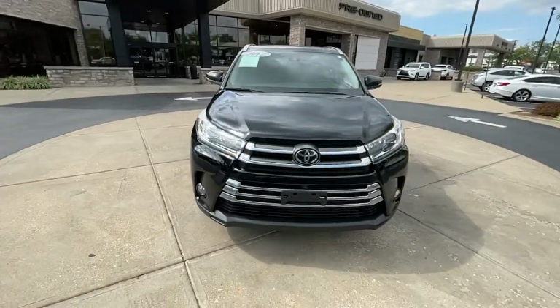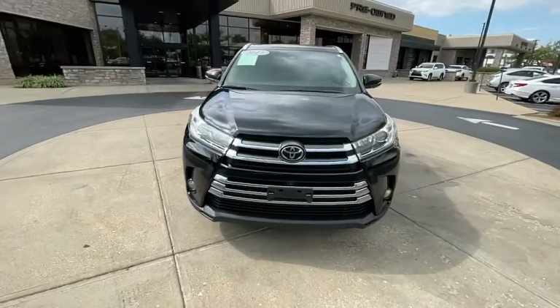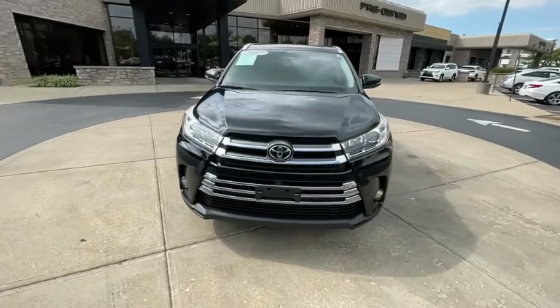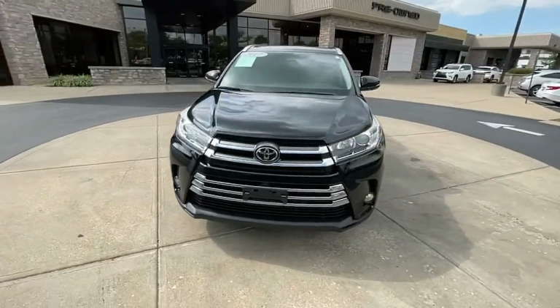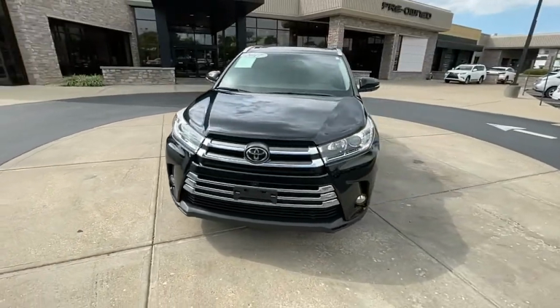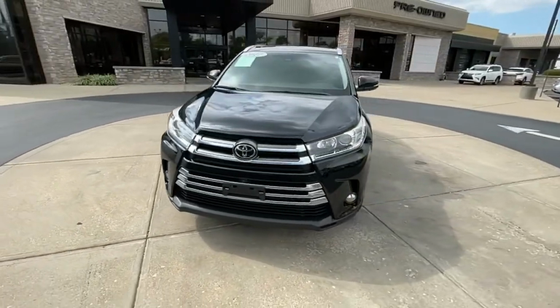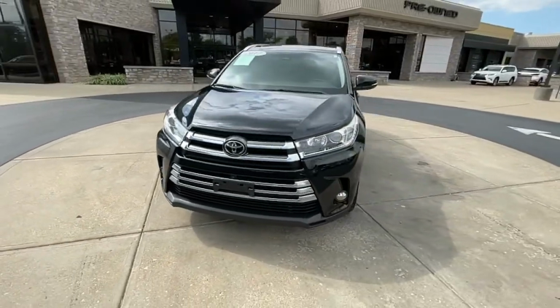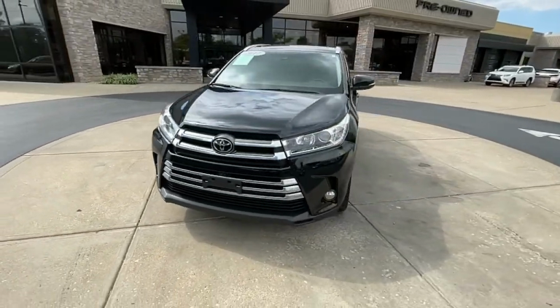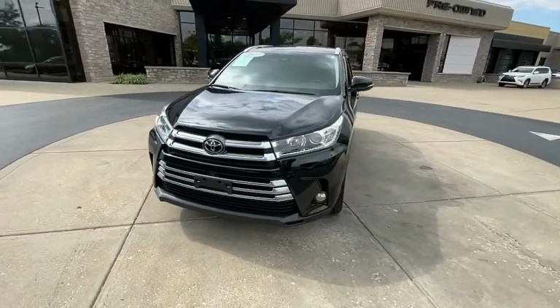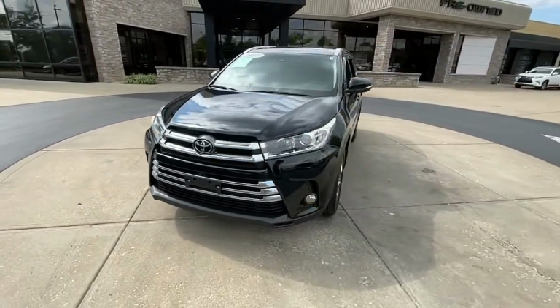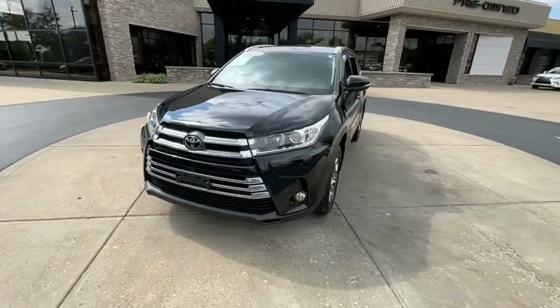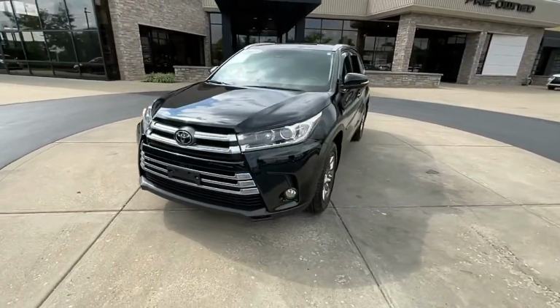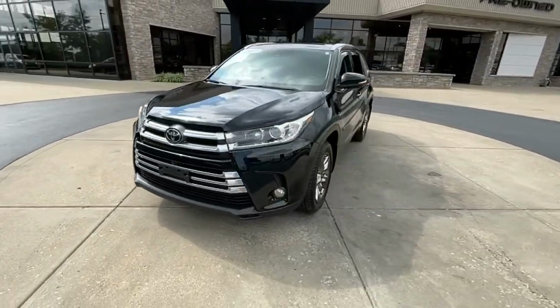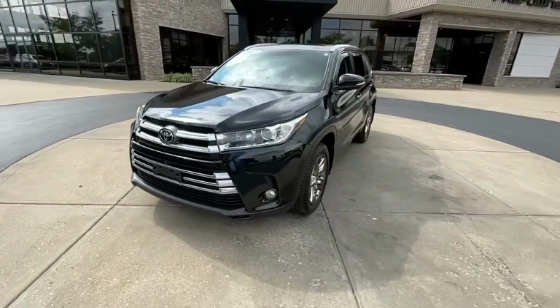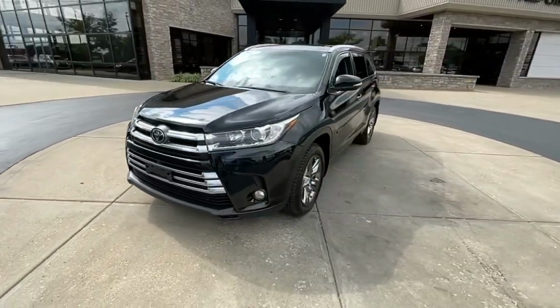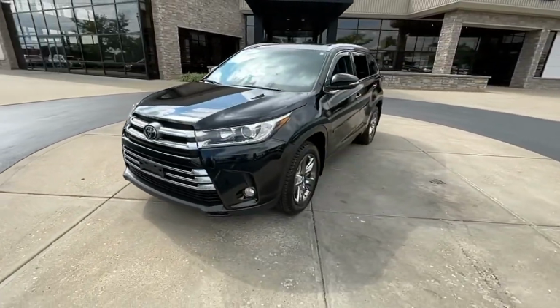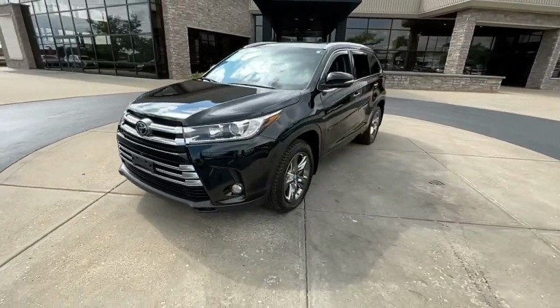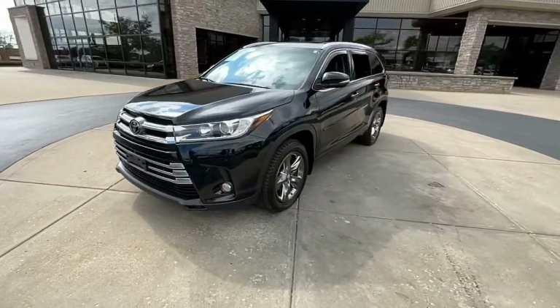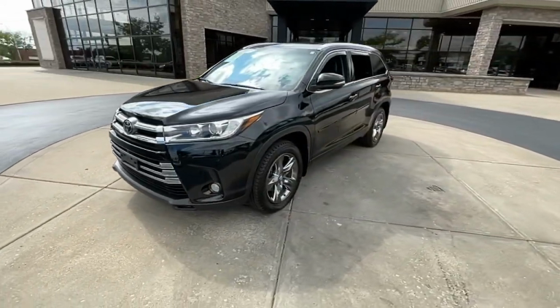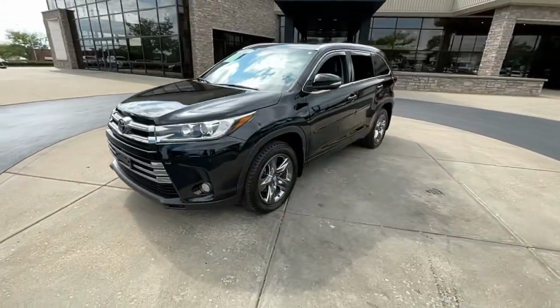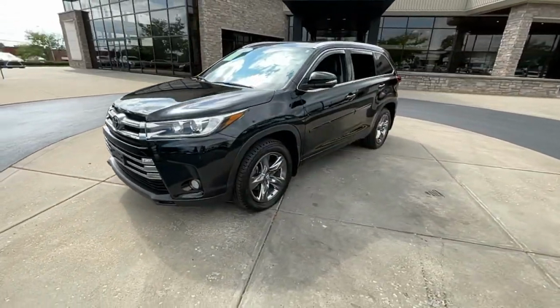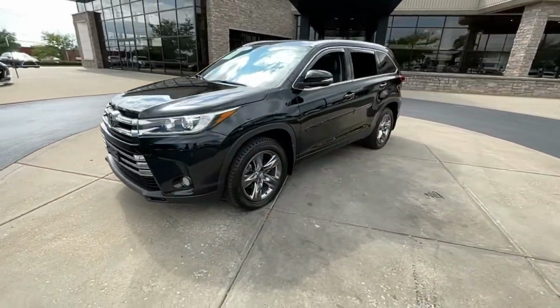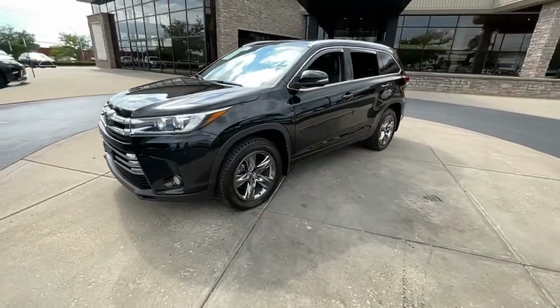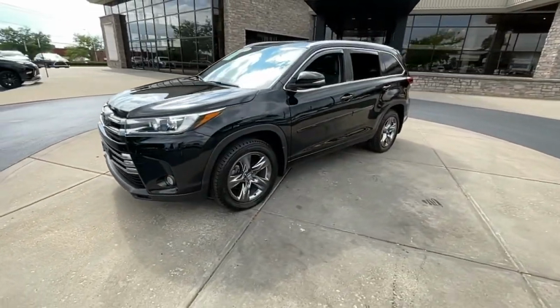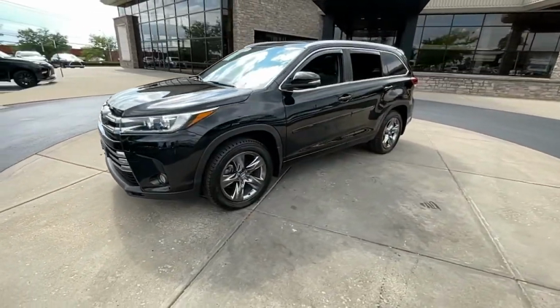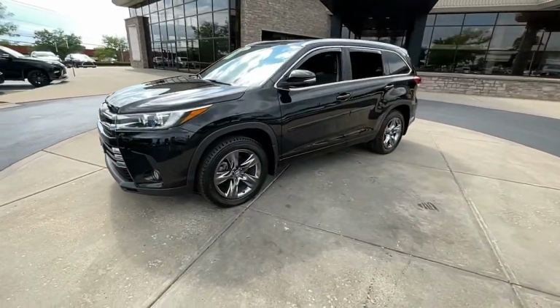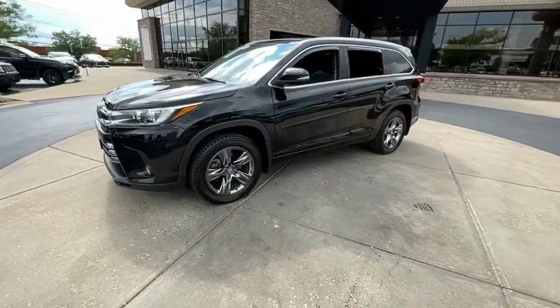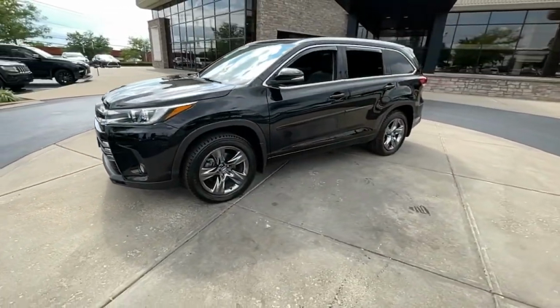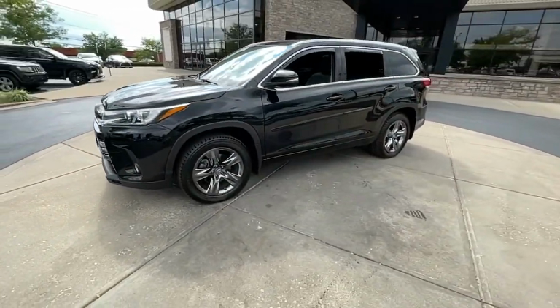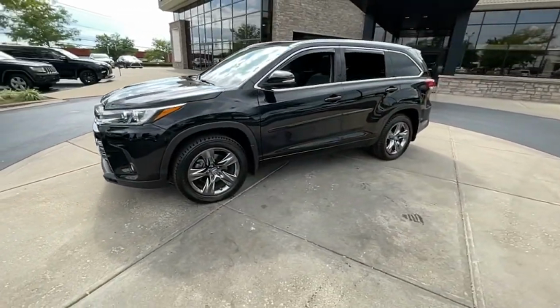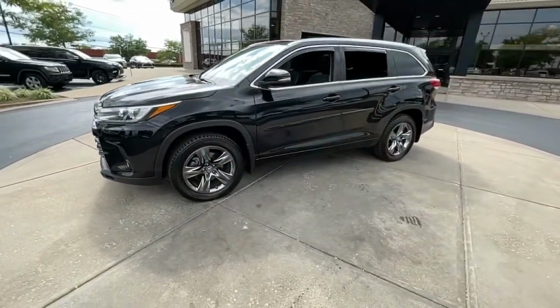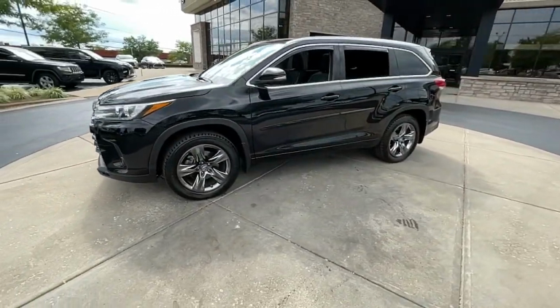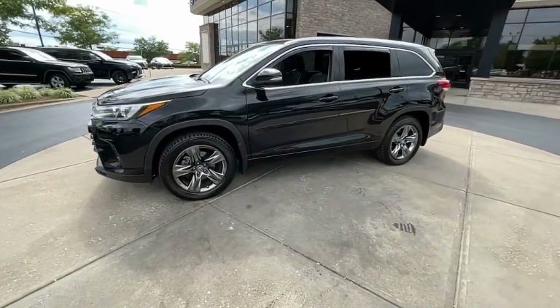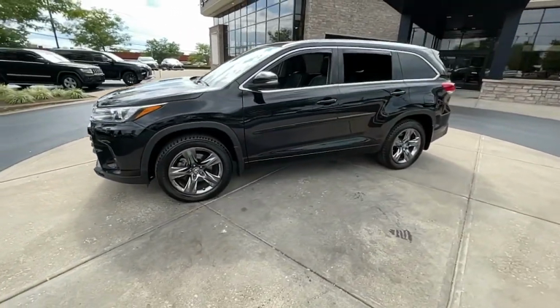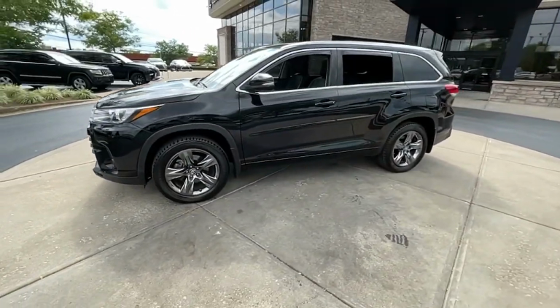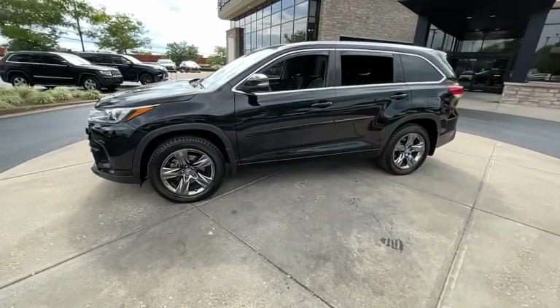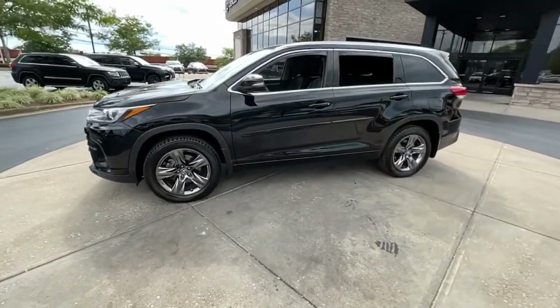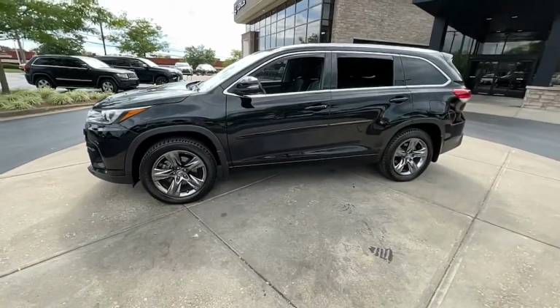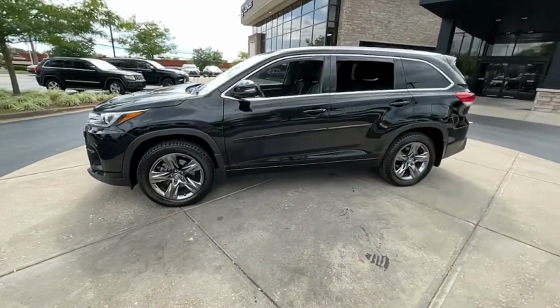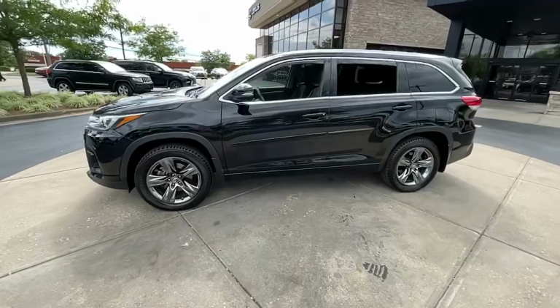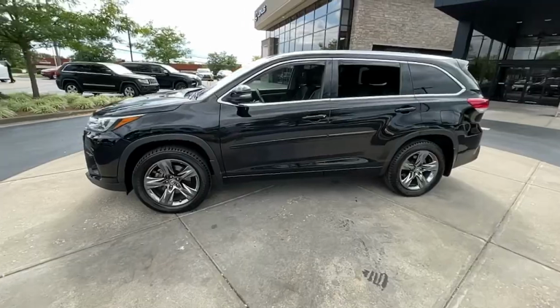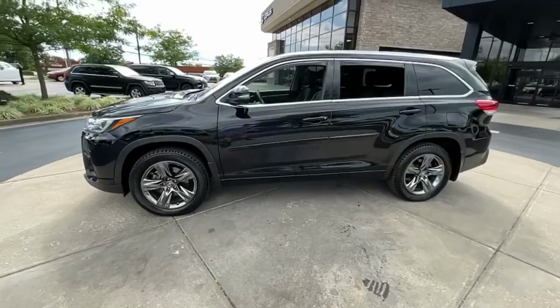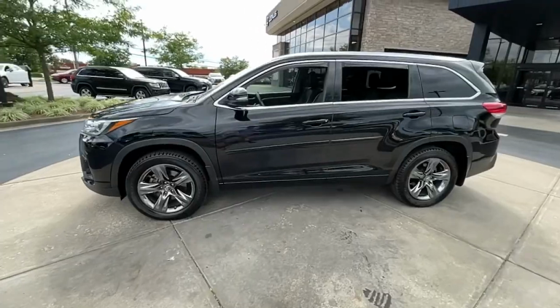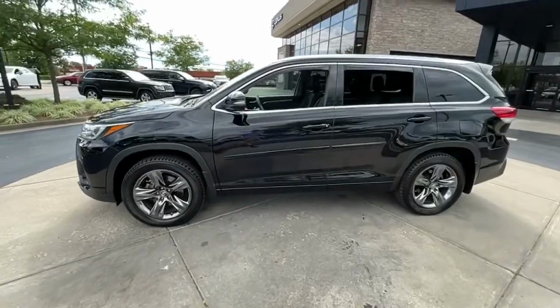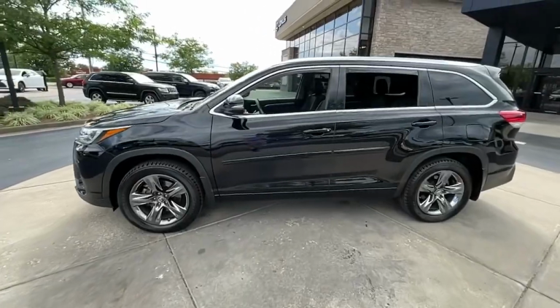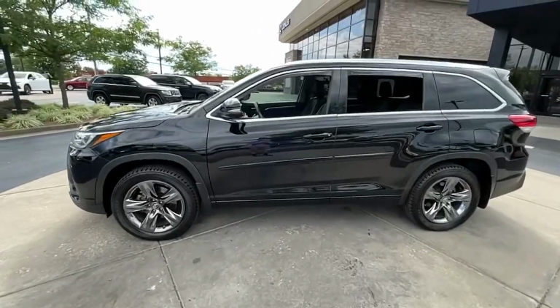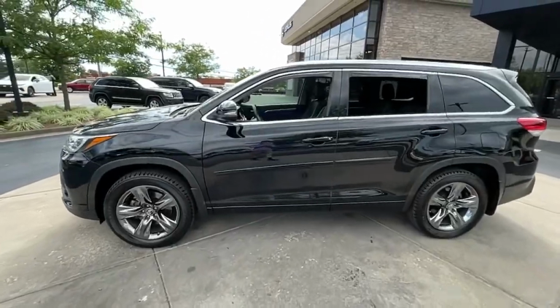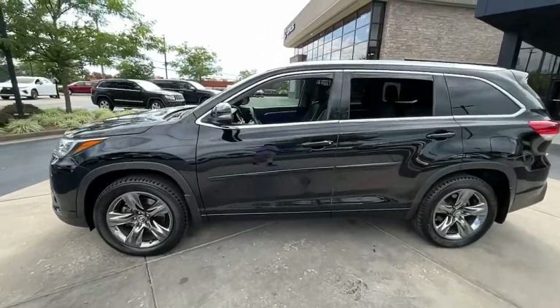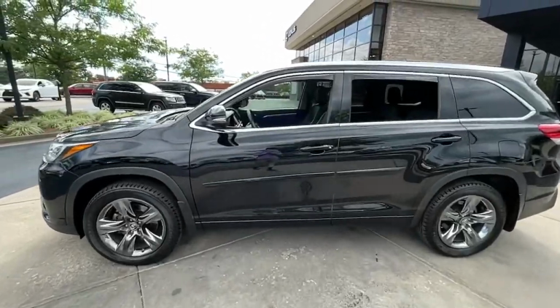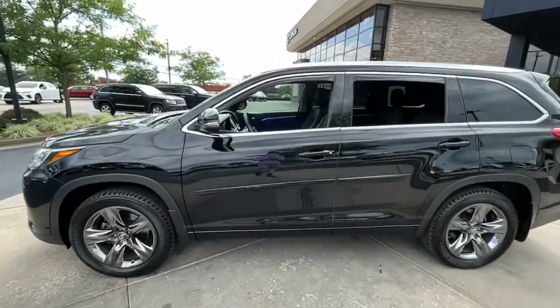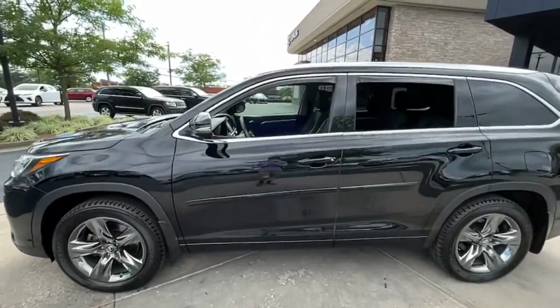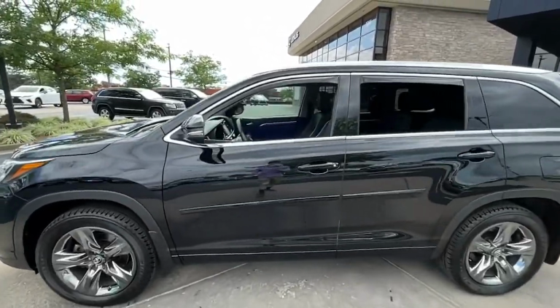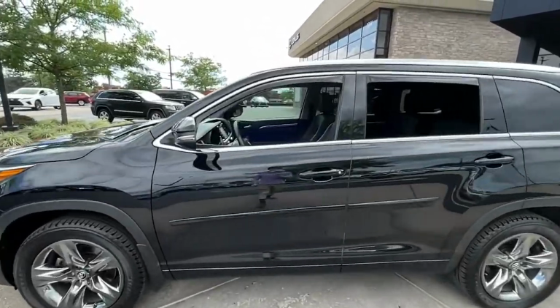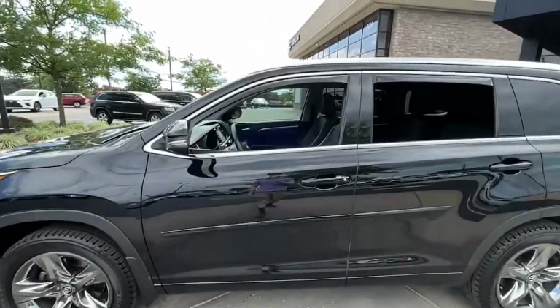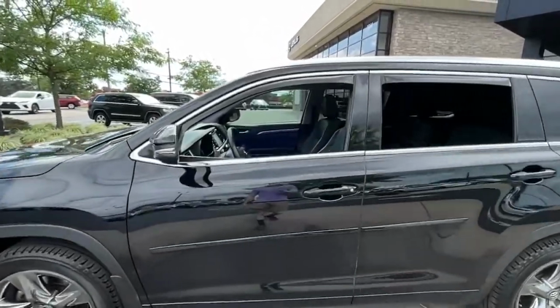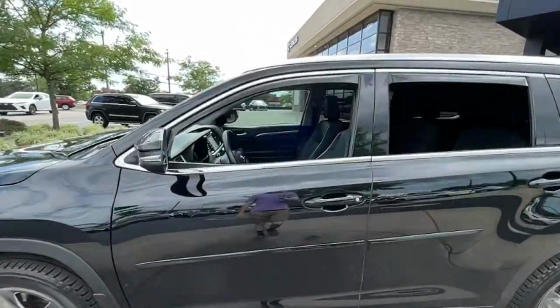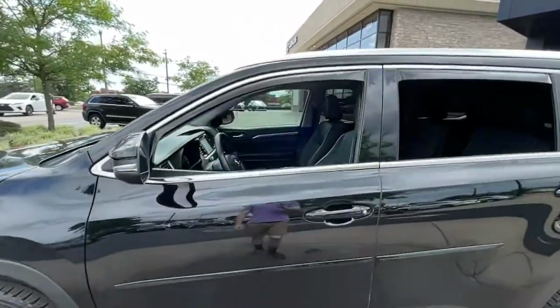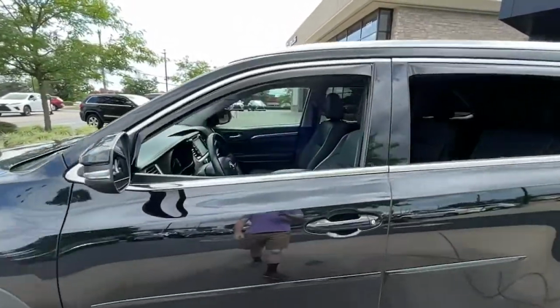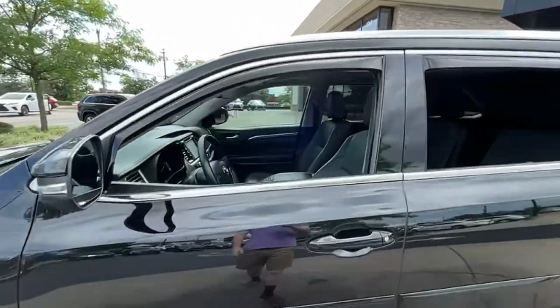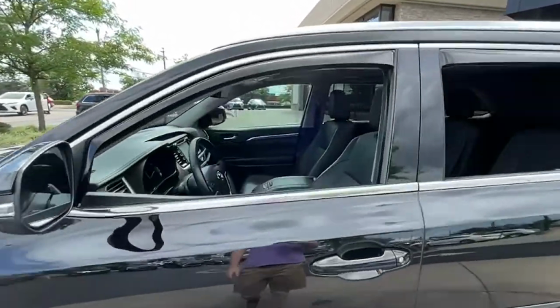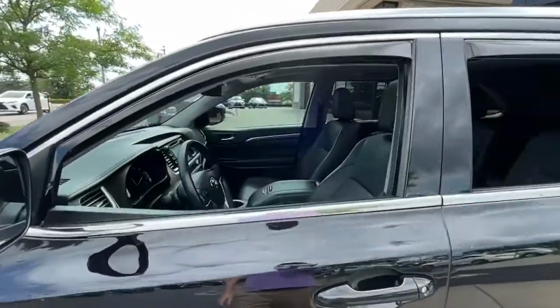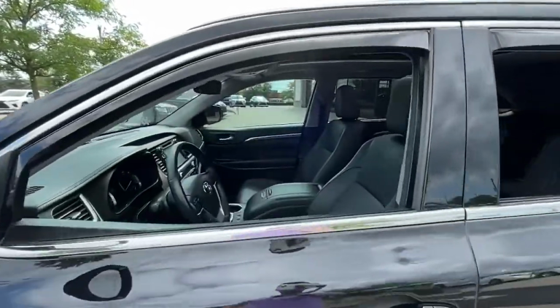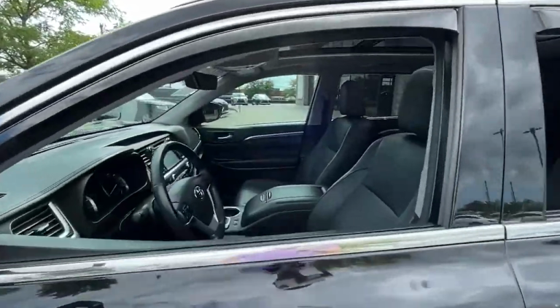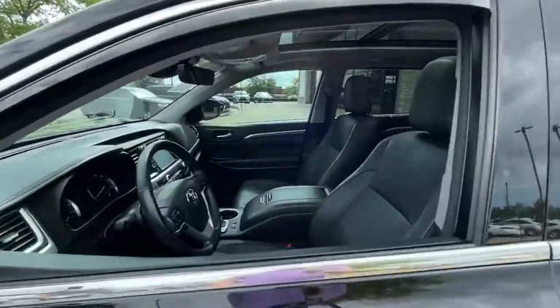This three-row crossover seats up to eight and offers a smooth, quiet, powerful ride and ample cargo capacity.